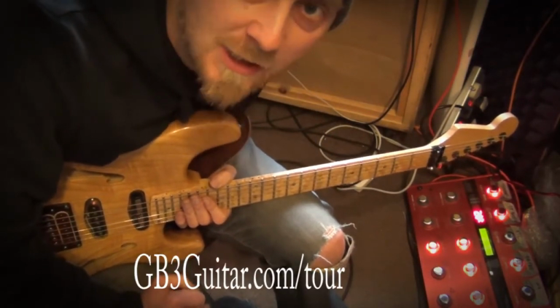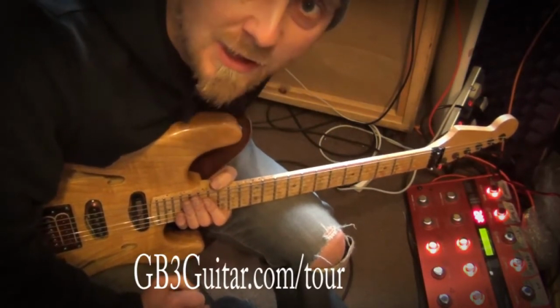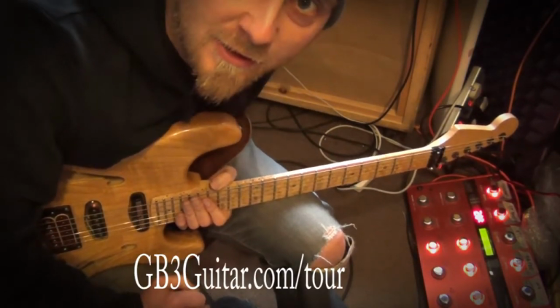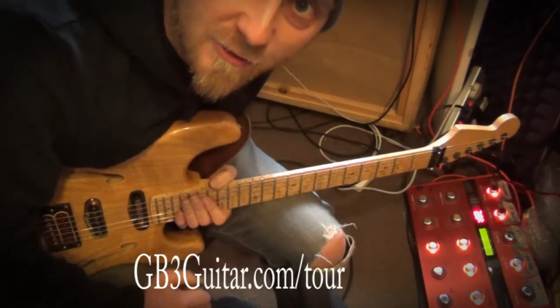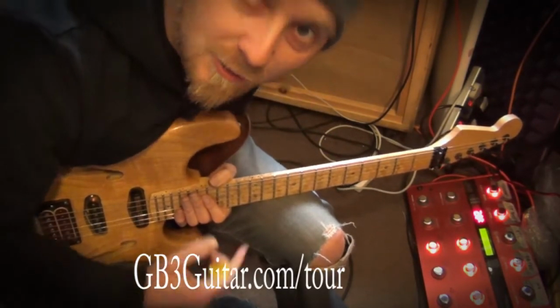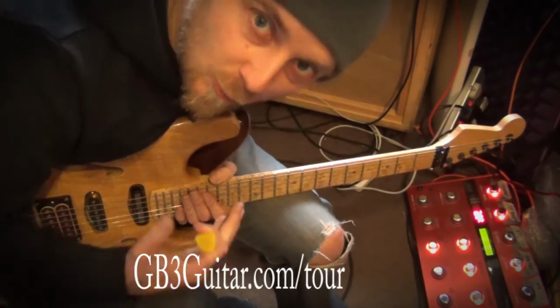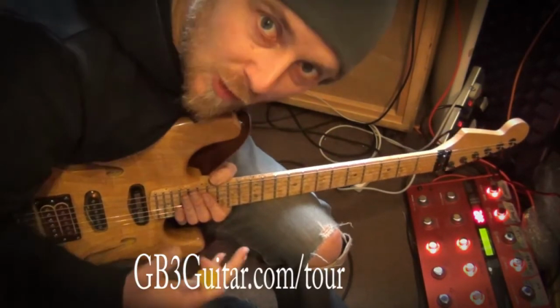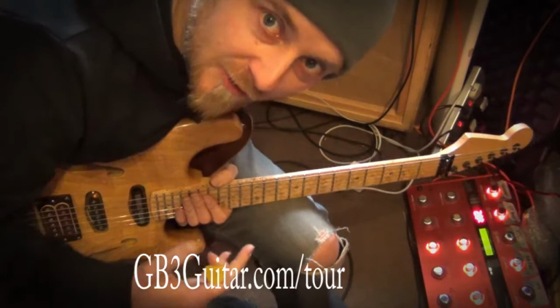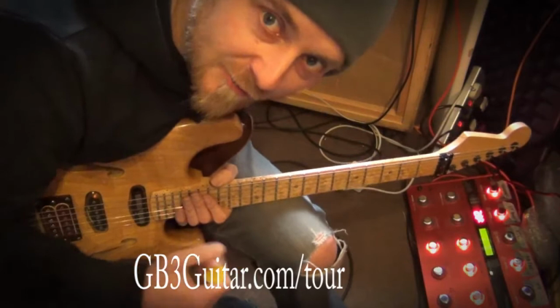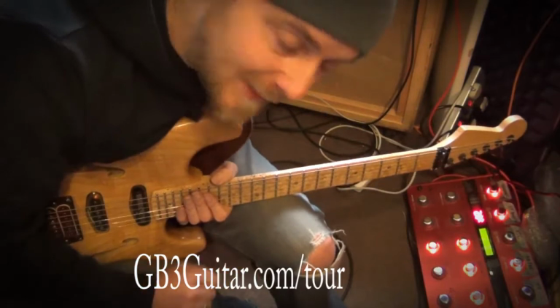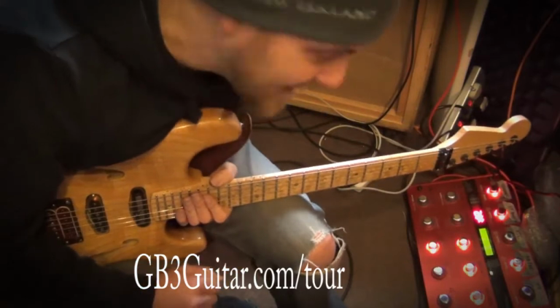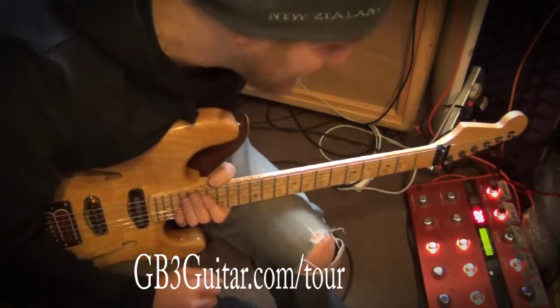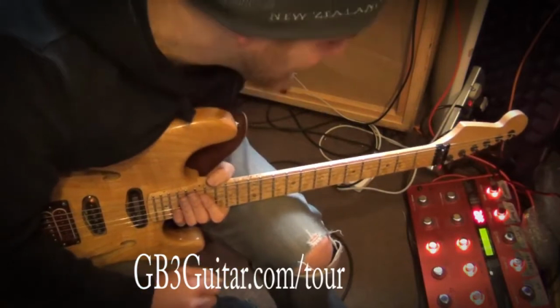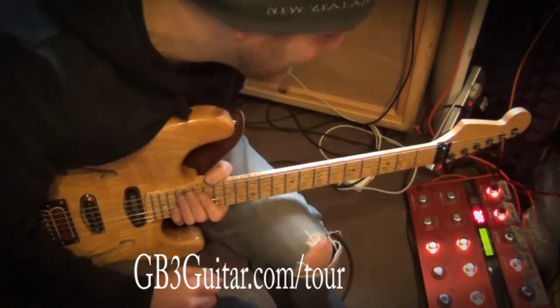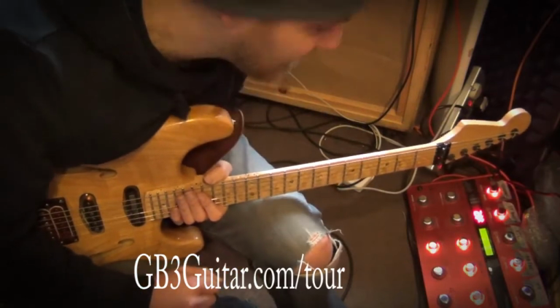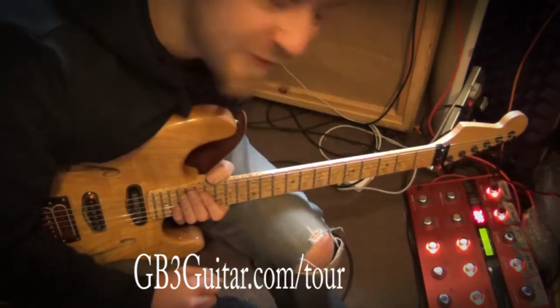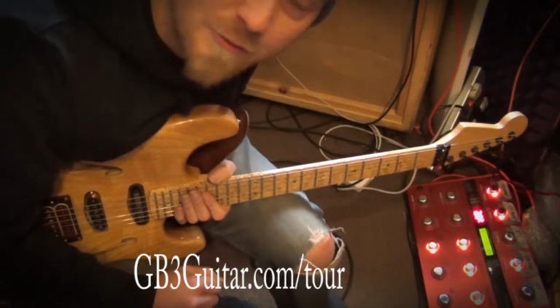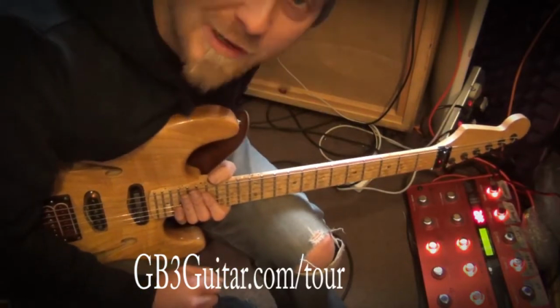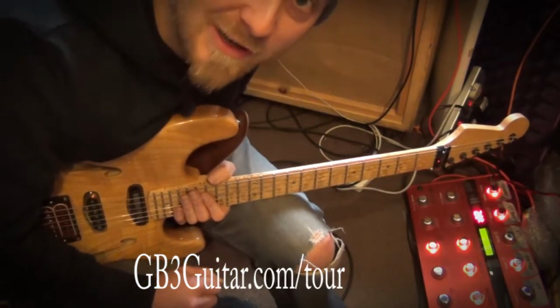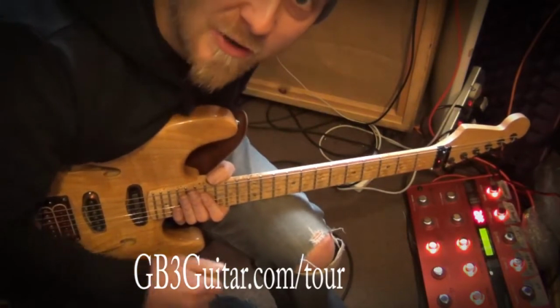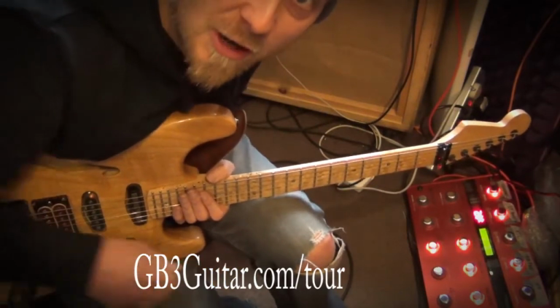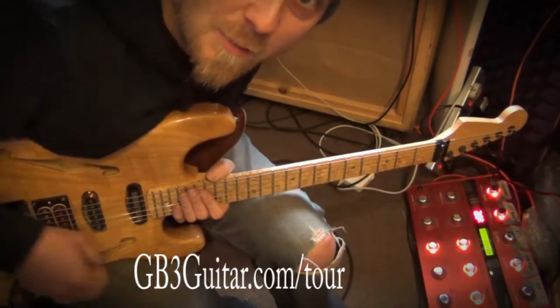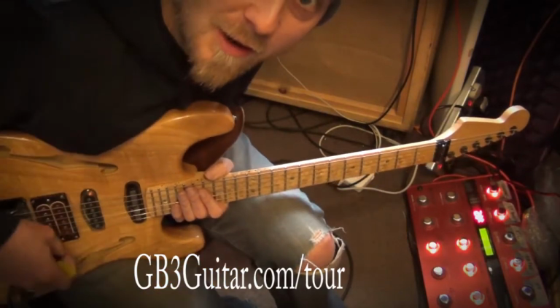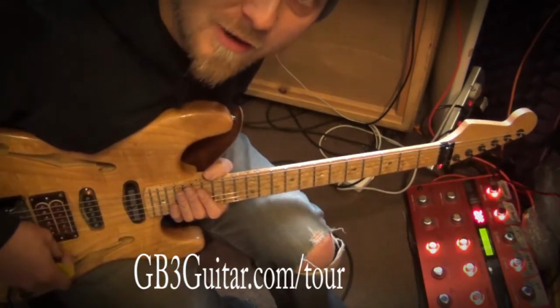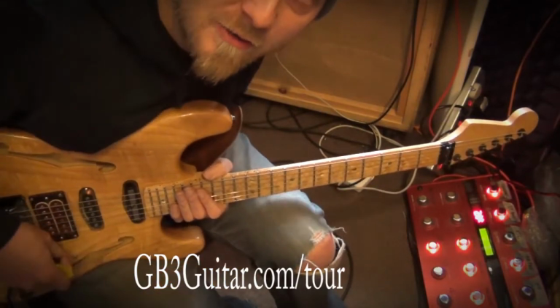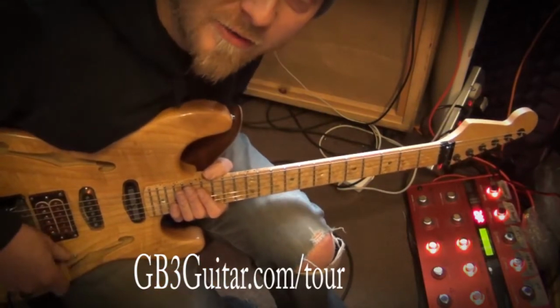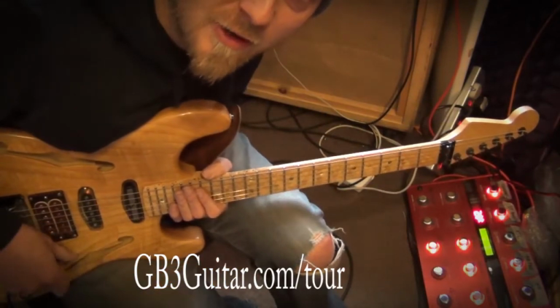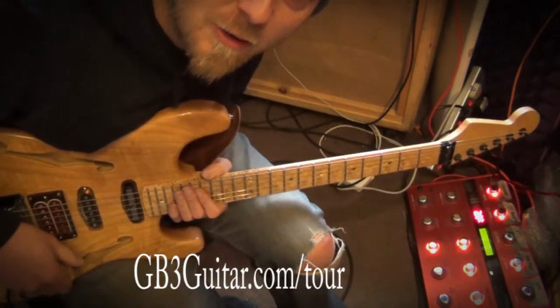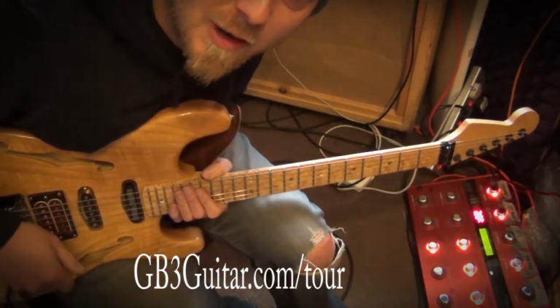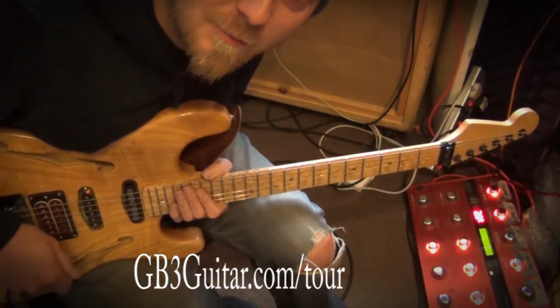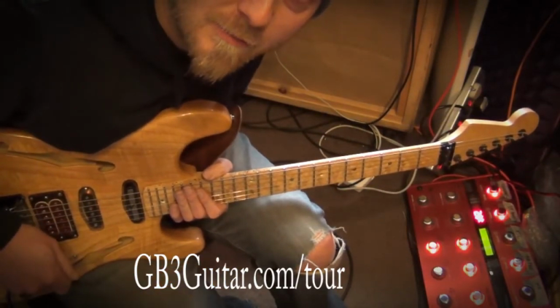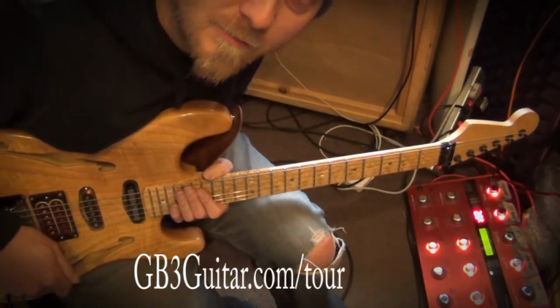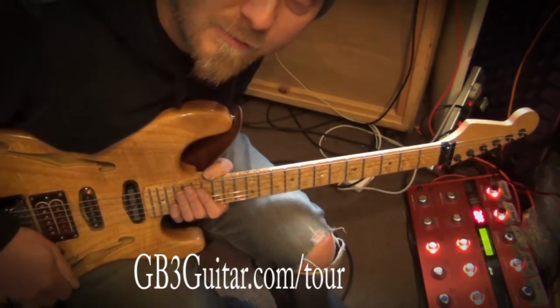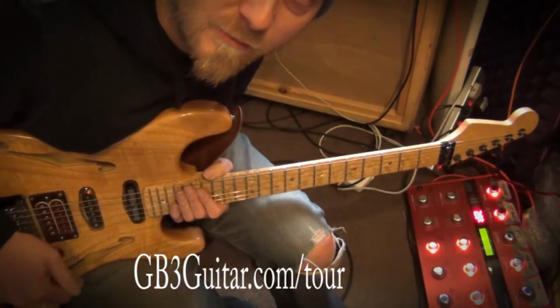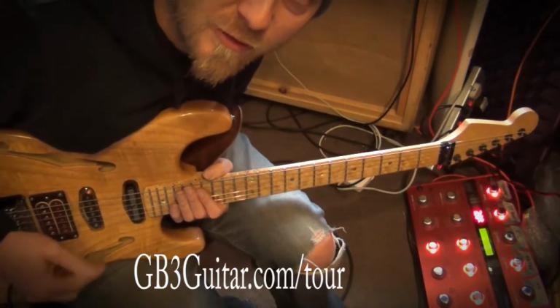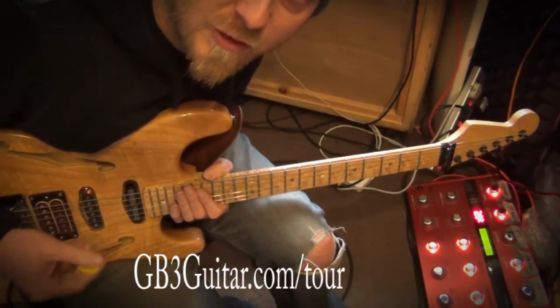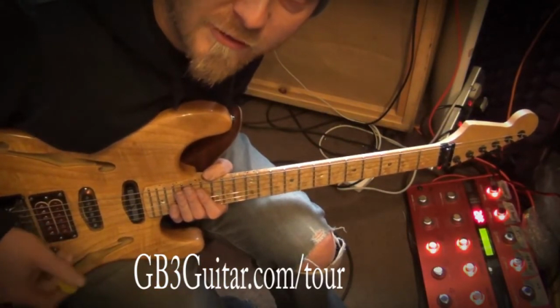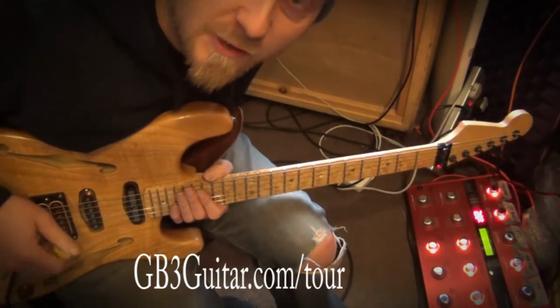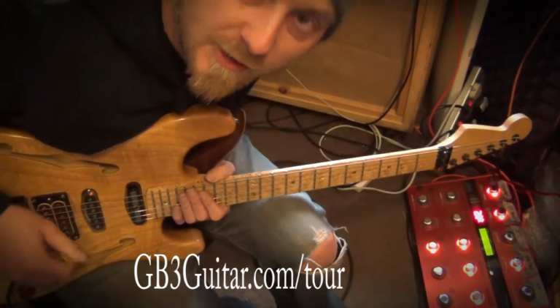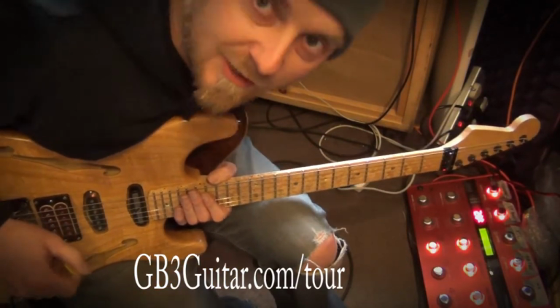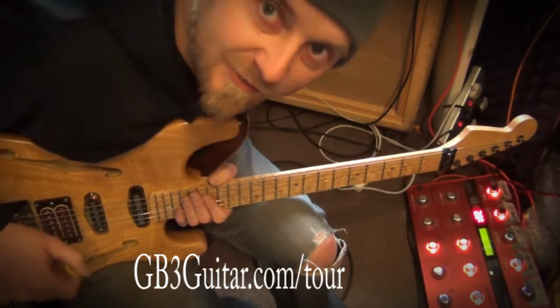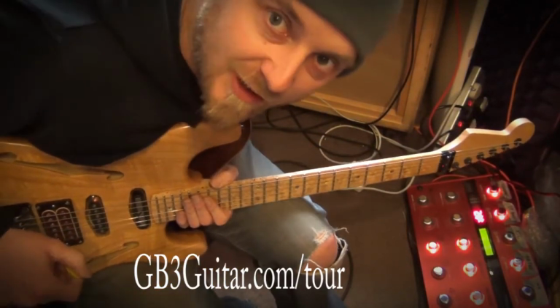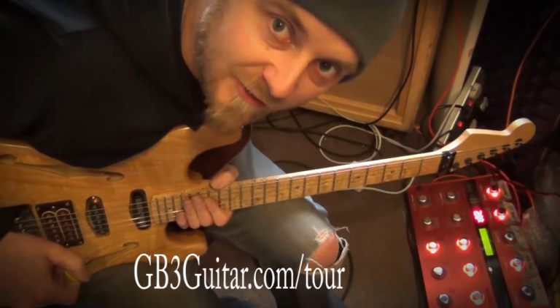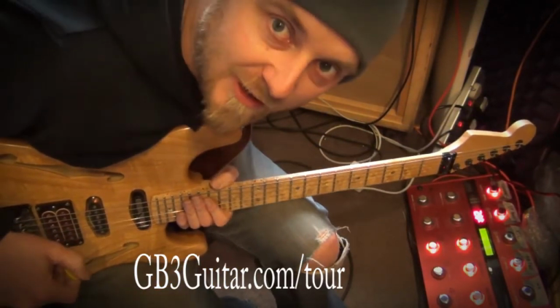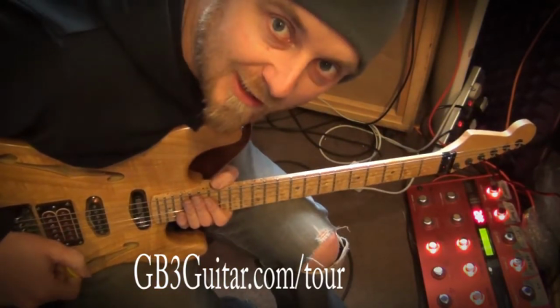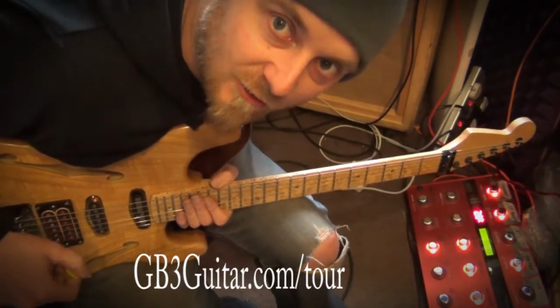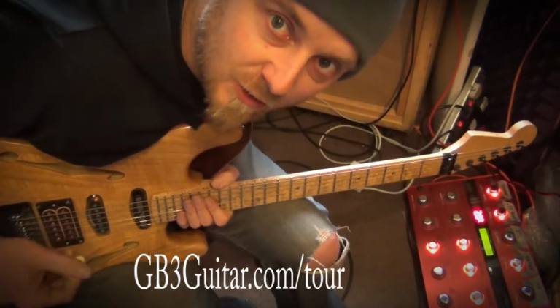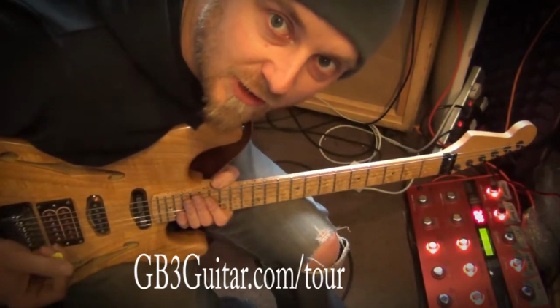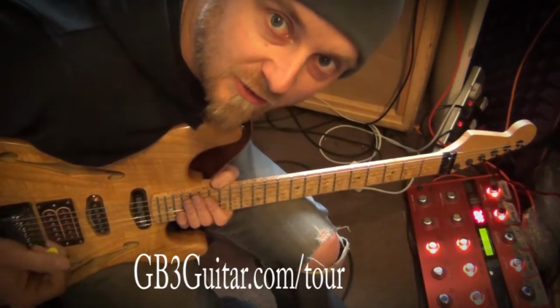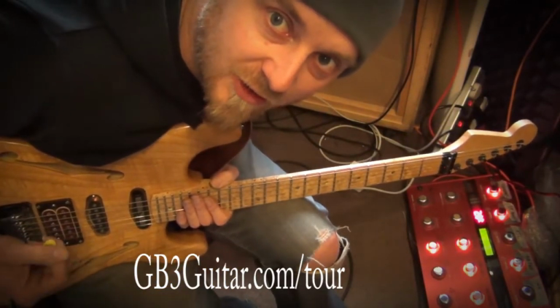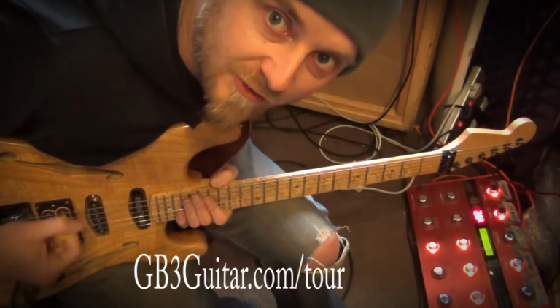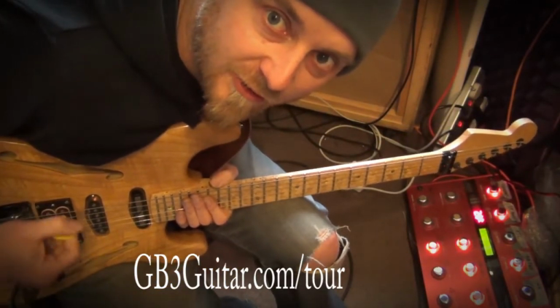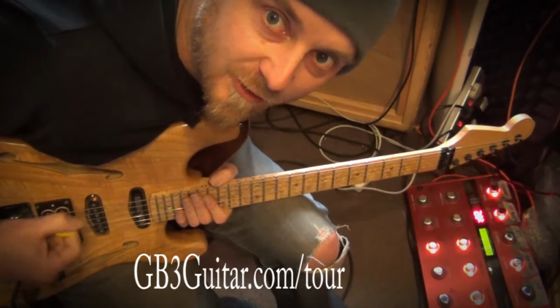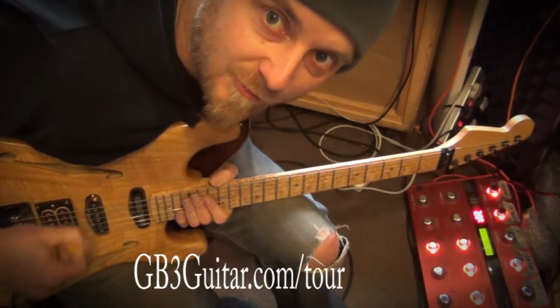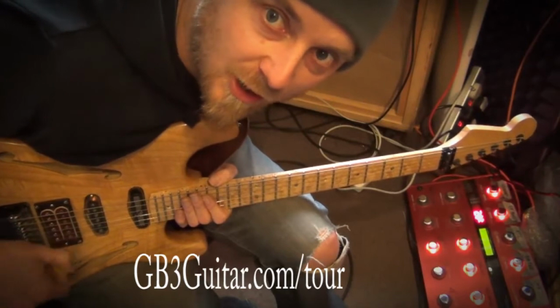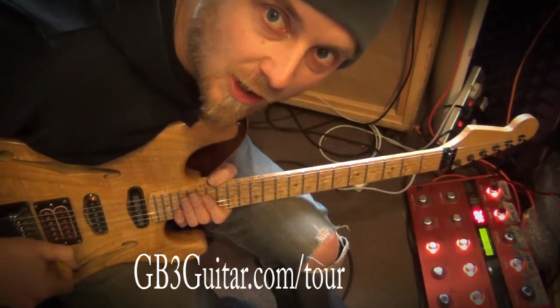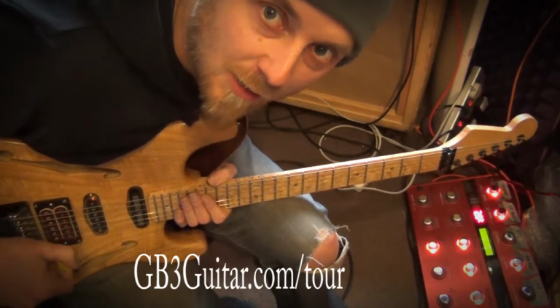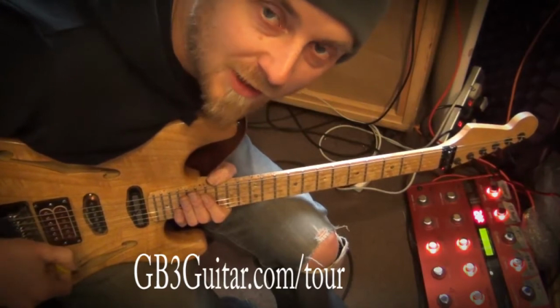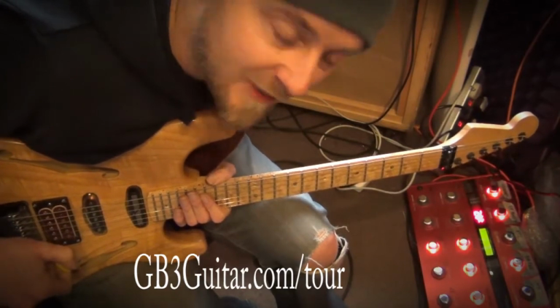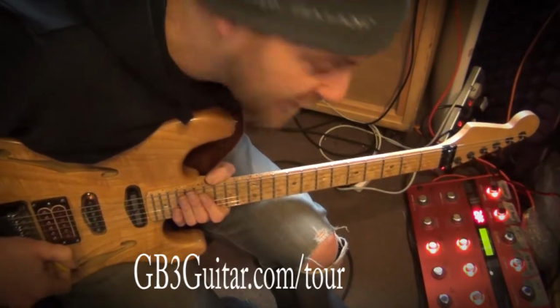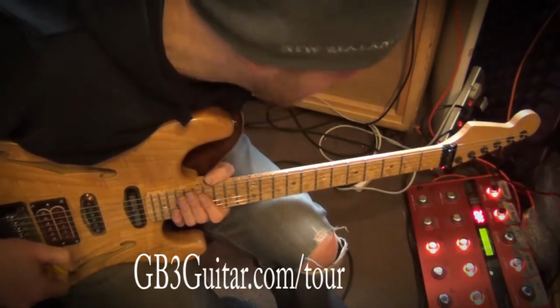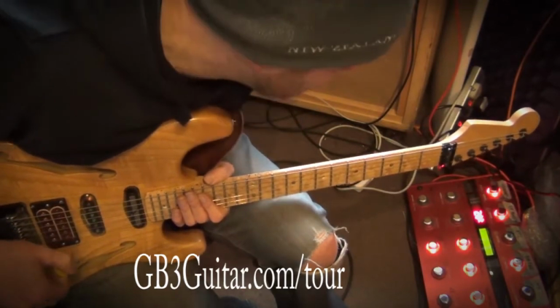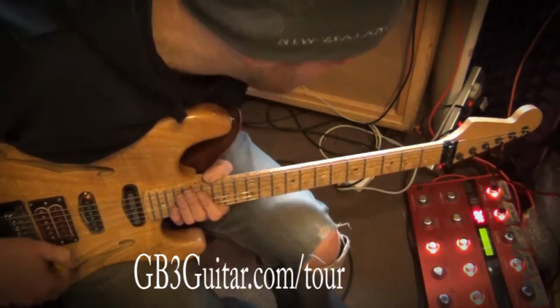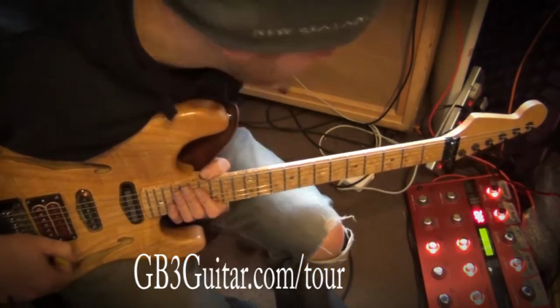There's only one of me and there's three guitar parts, so I'm just using the TC Electronic G System to harmonise the parts.